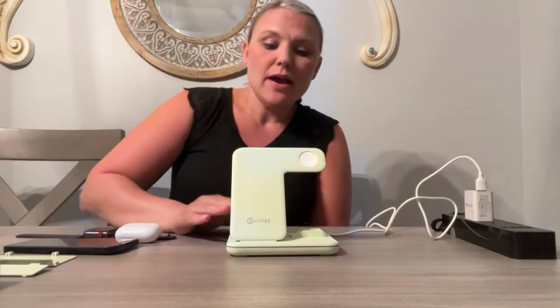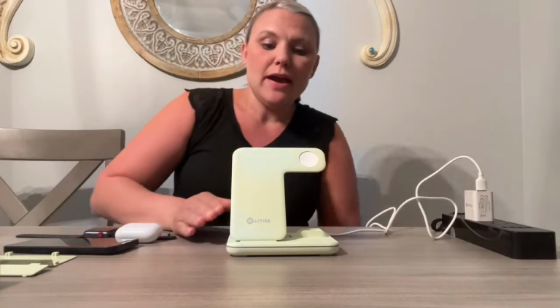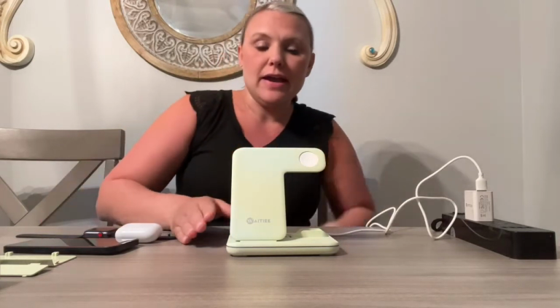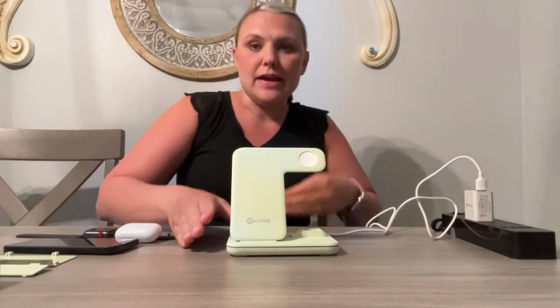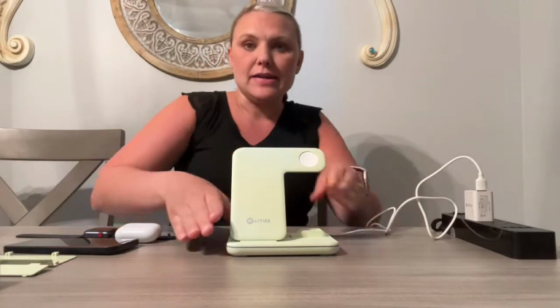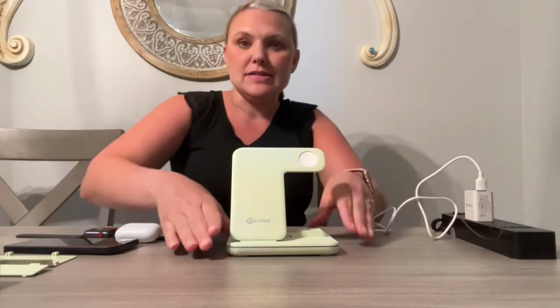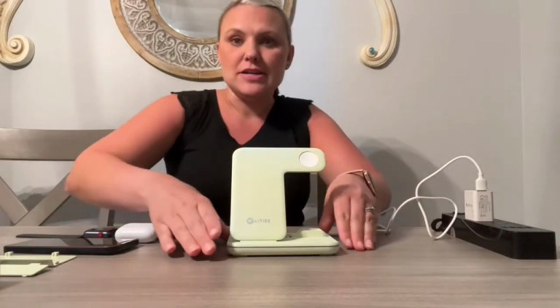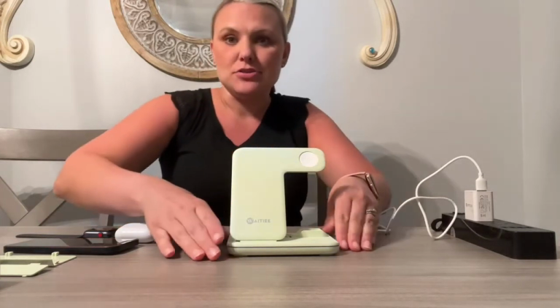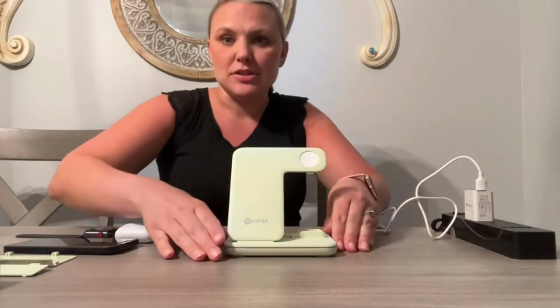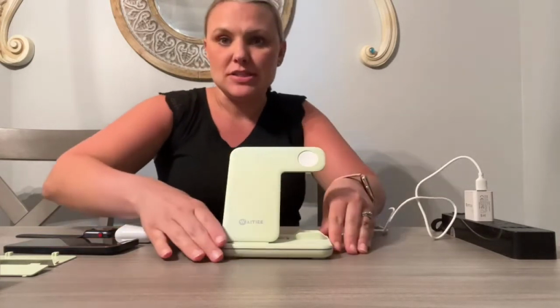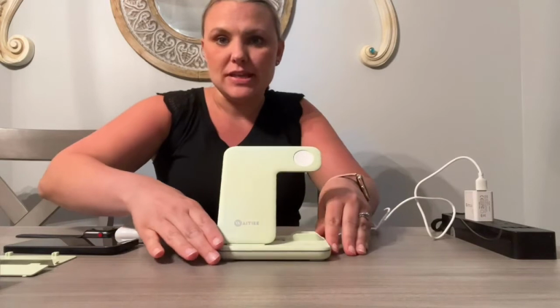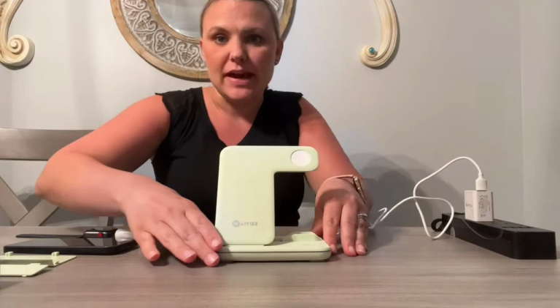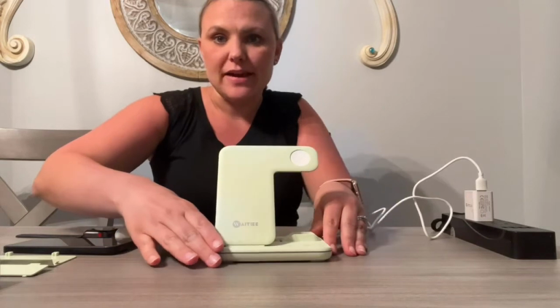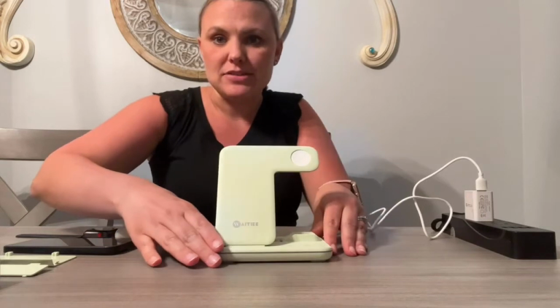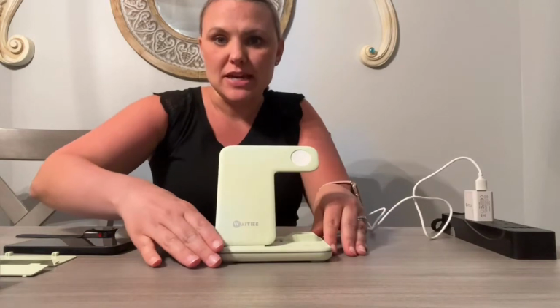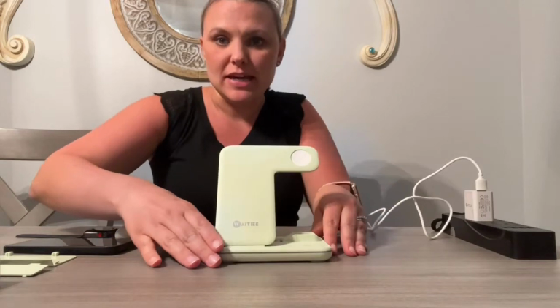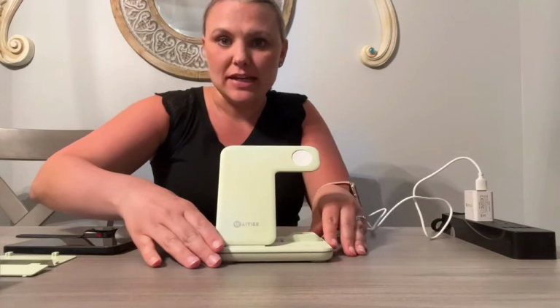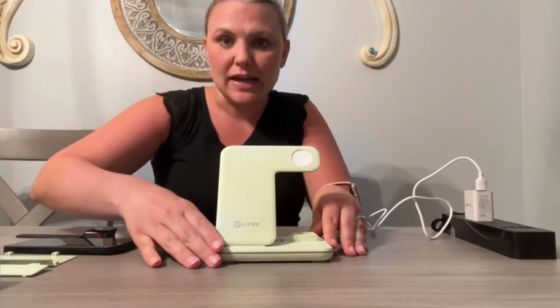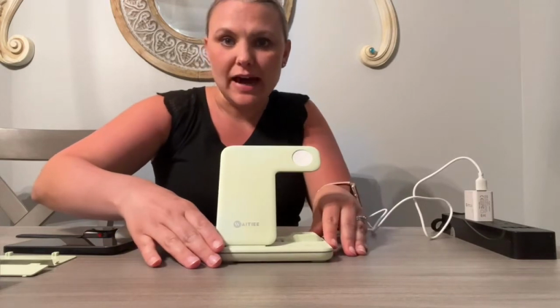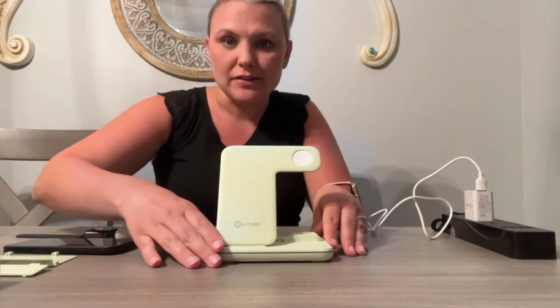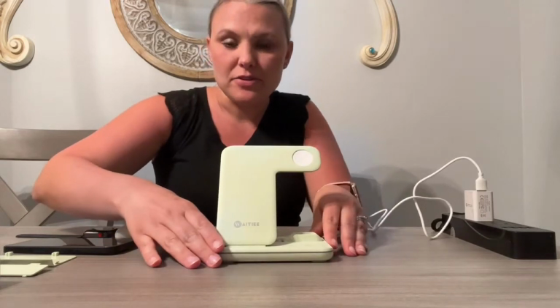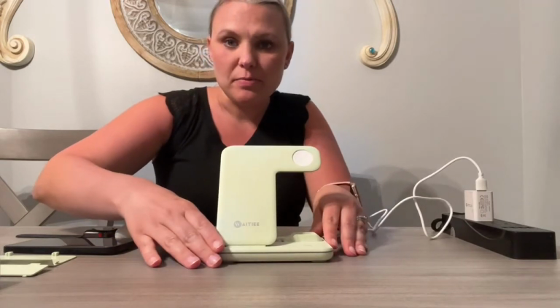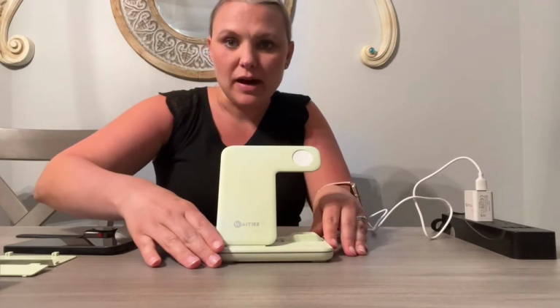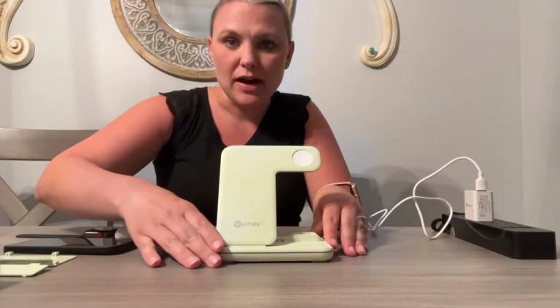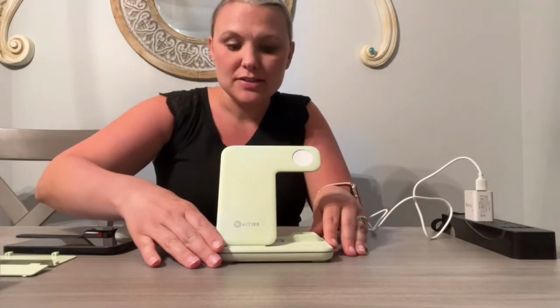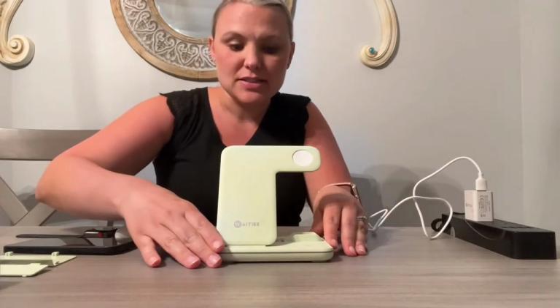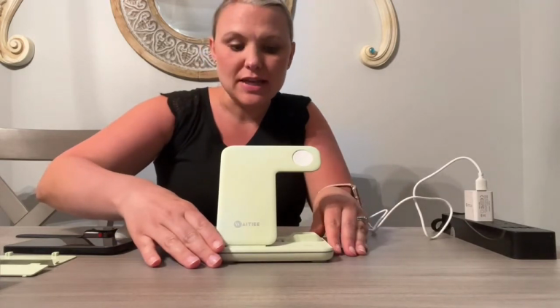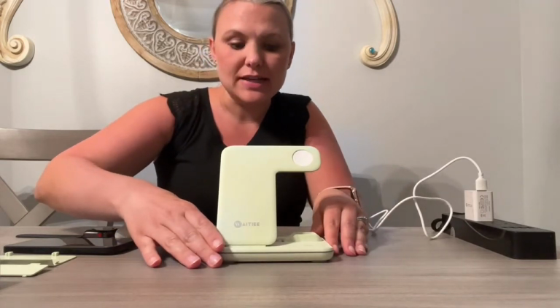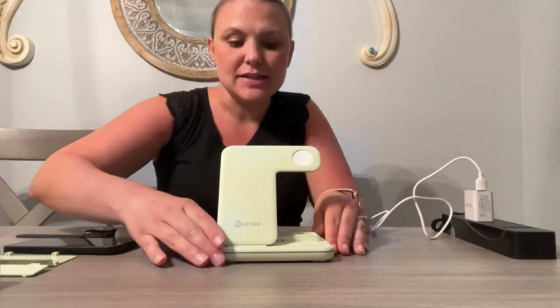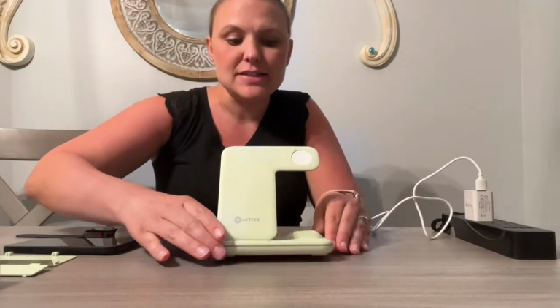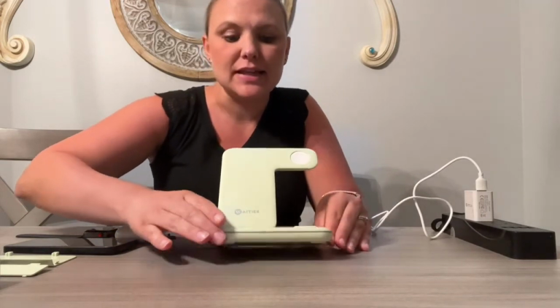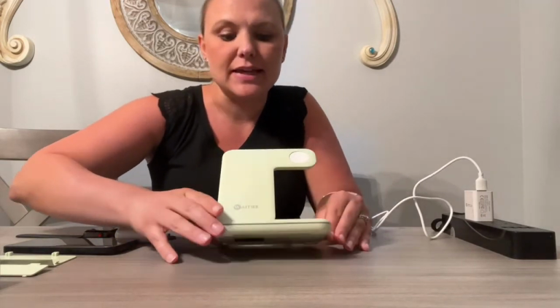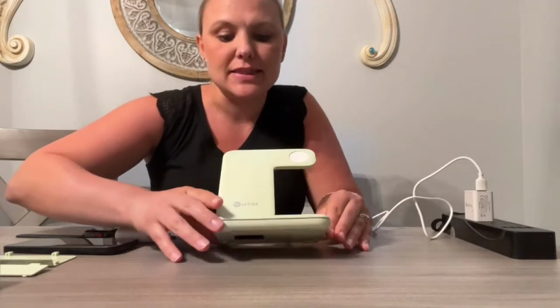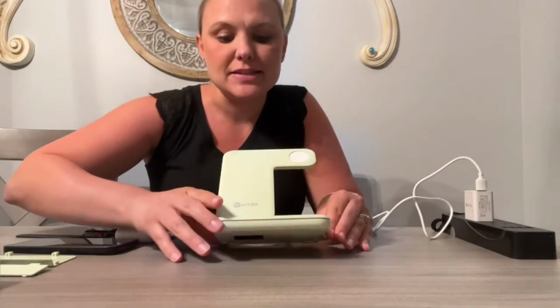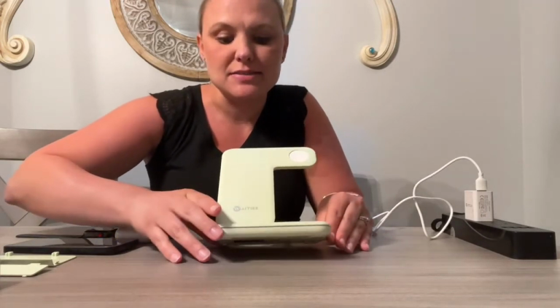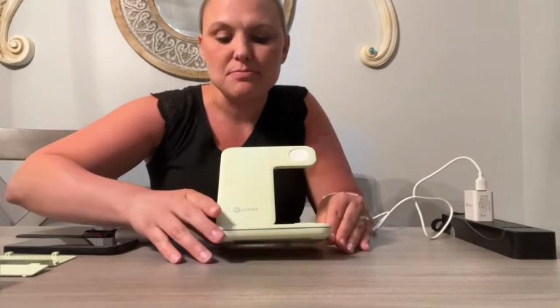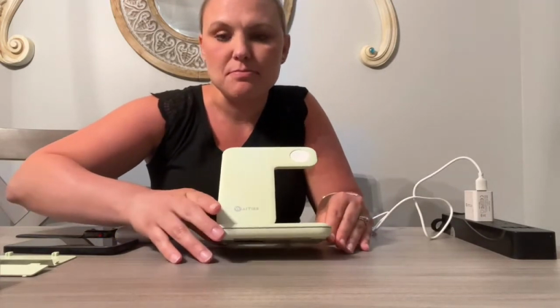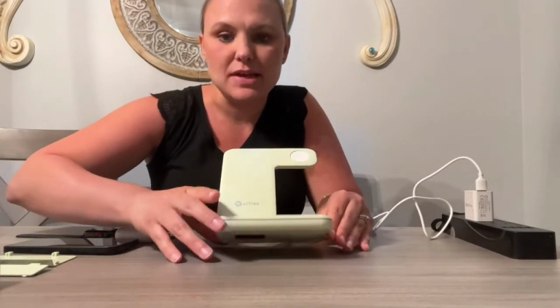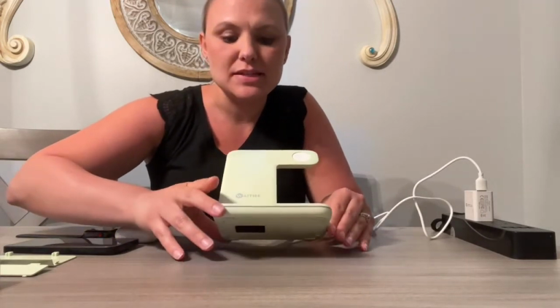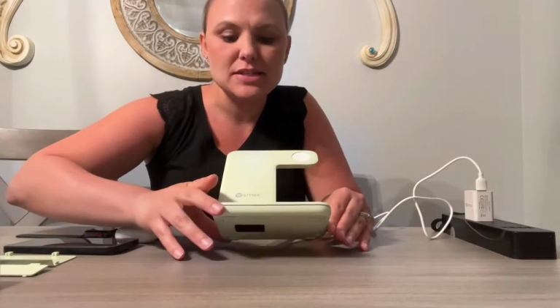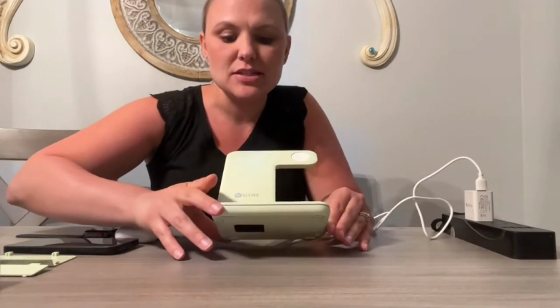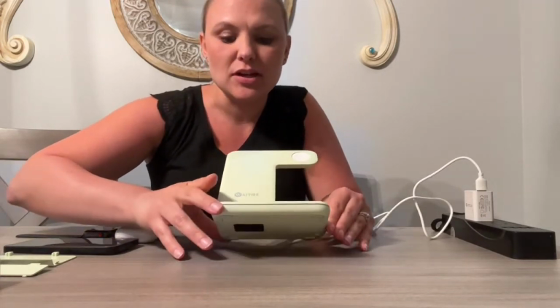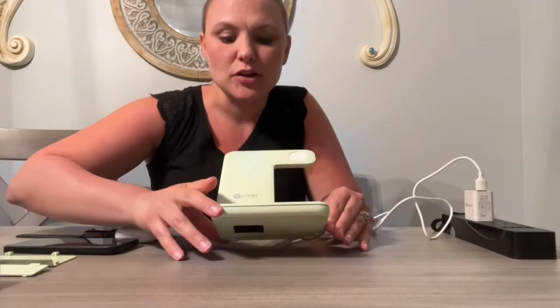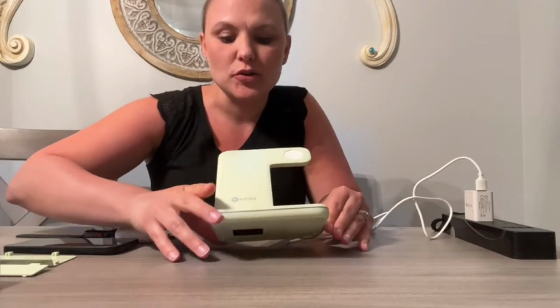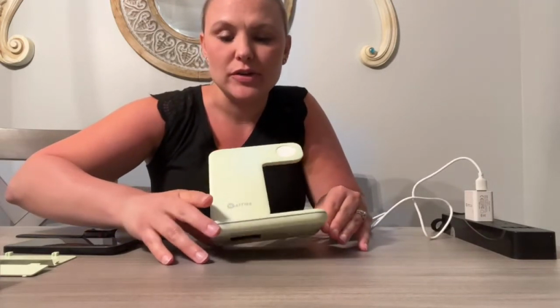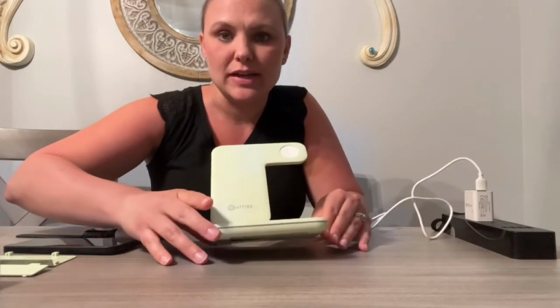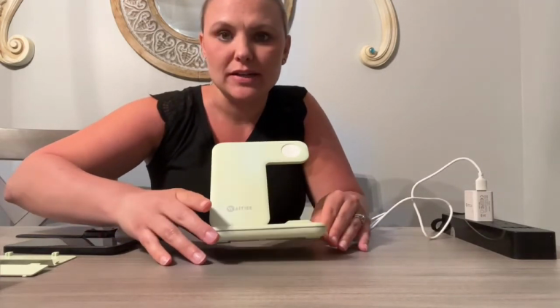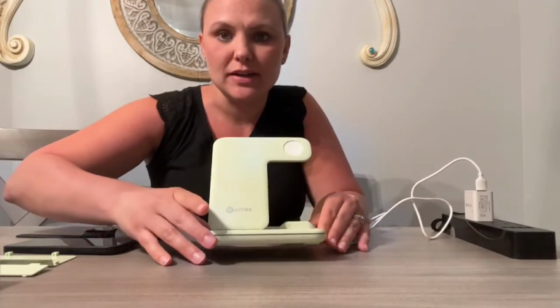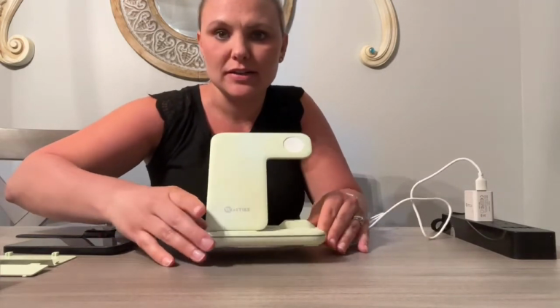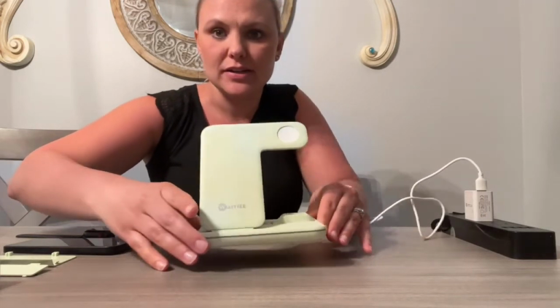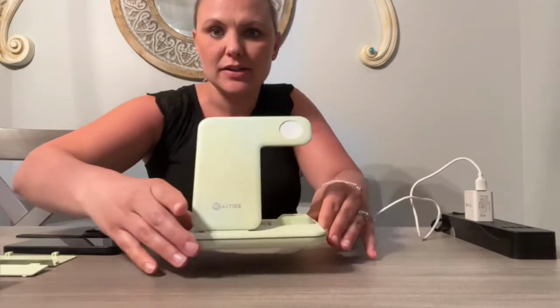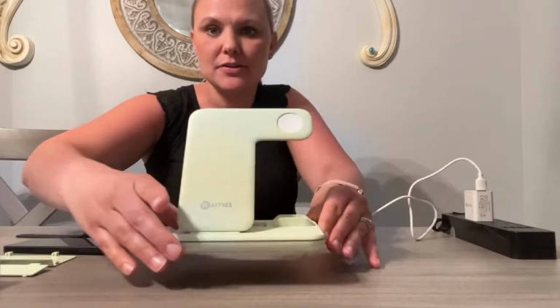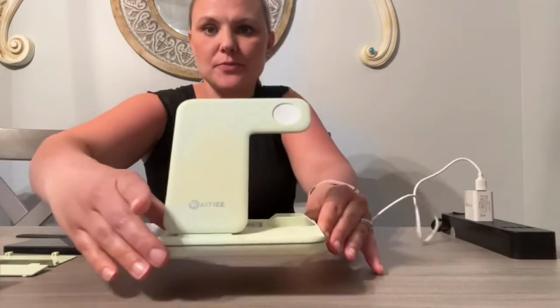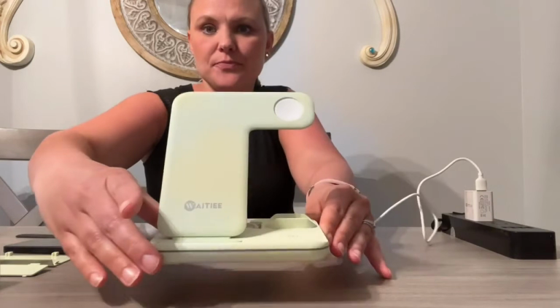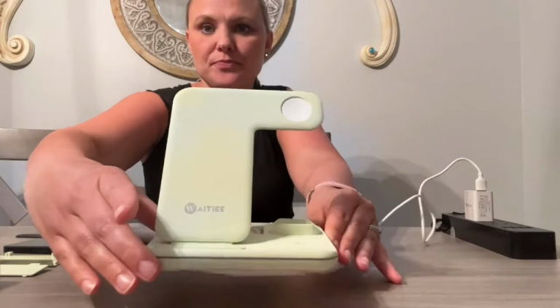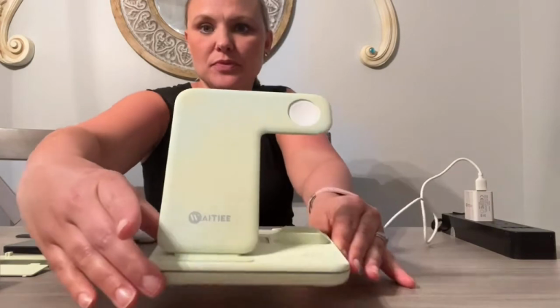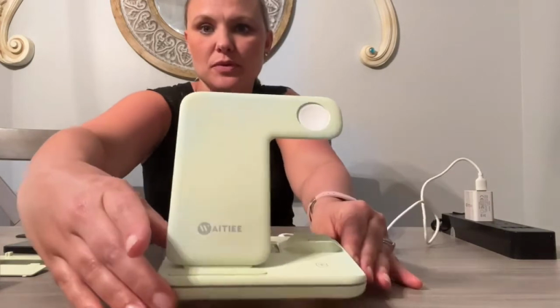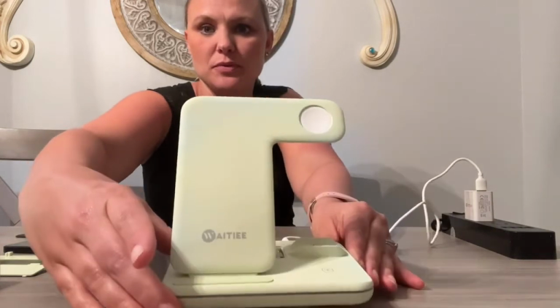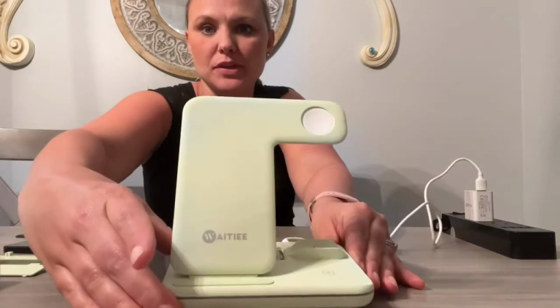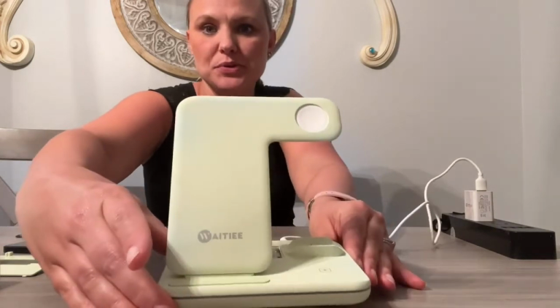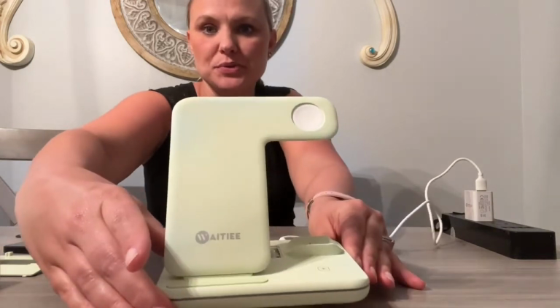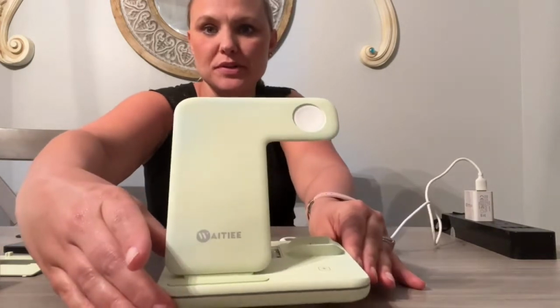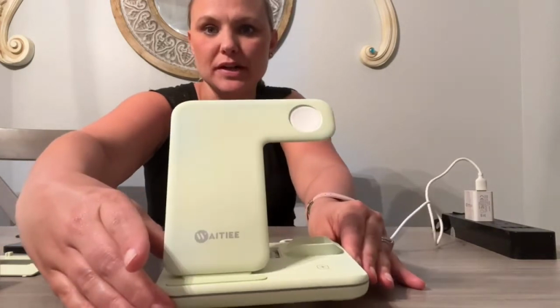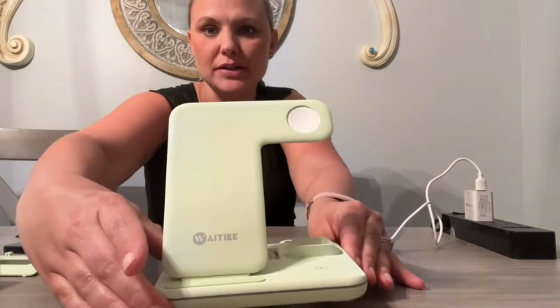As you can see, I have taken it out of the box and it is this mint green color. Really cool color.